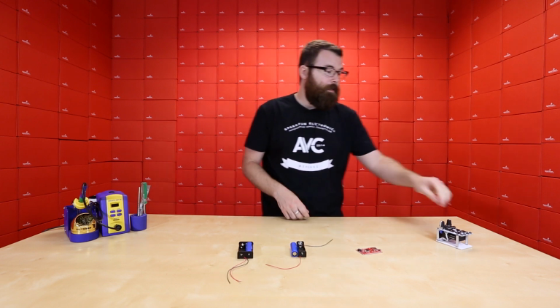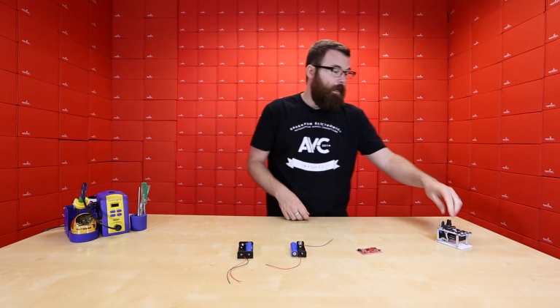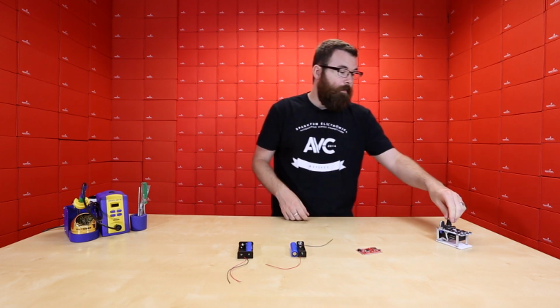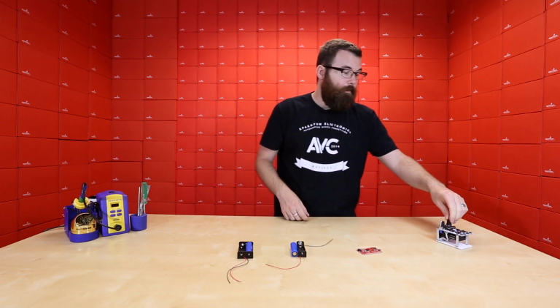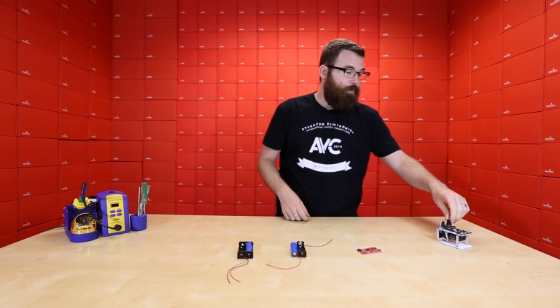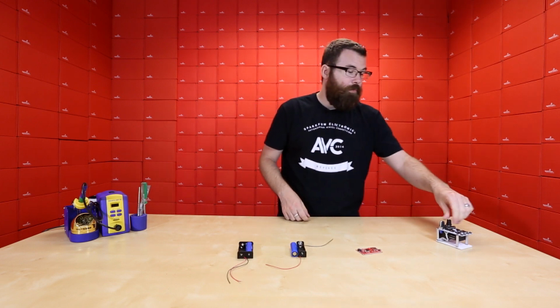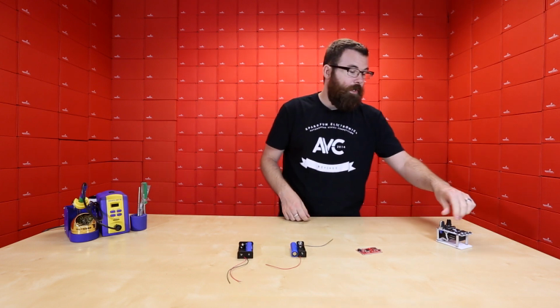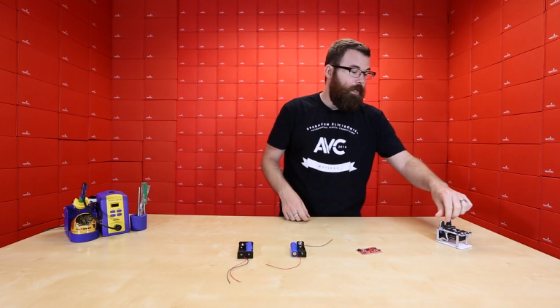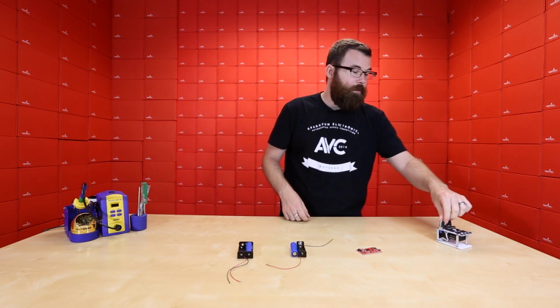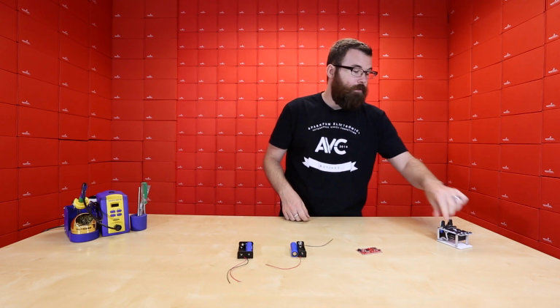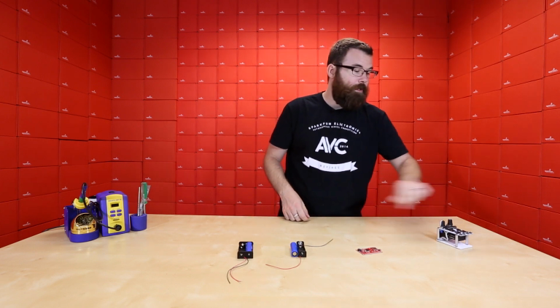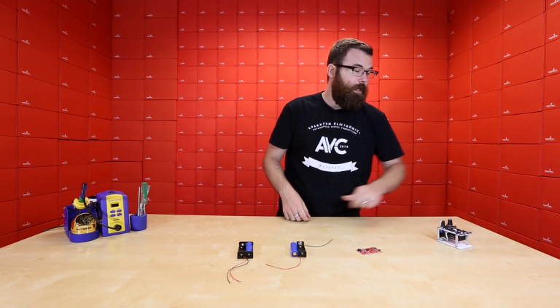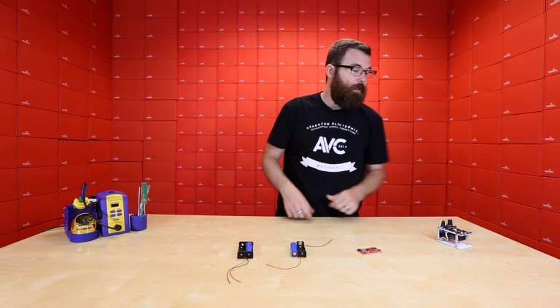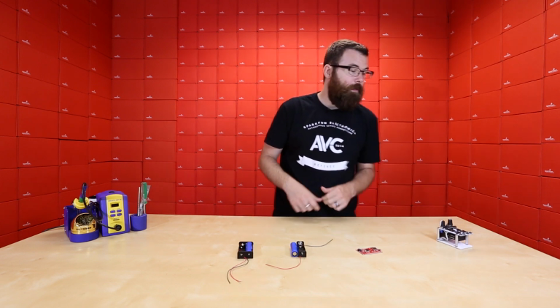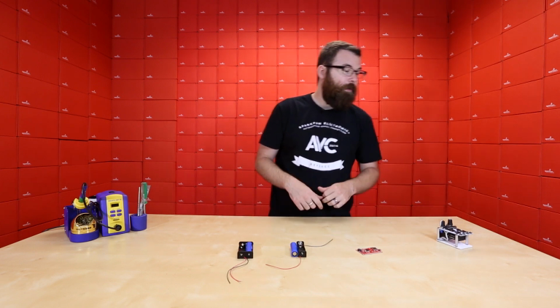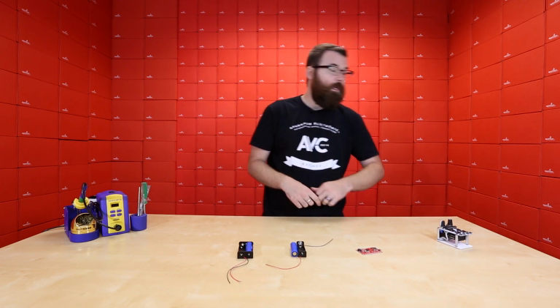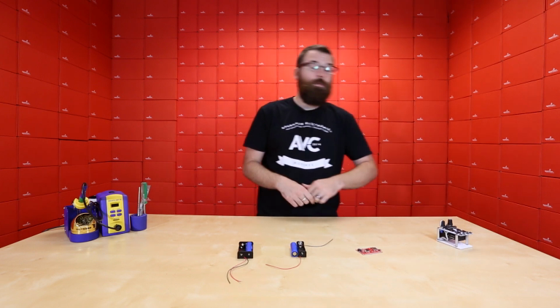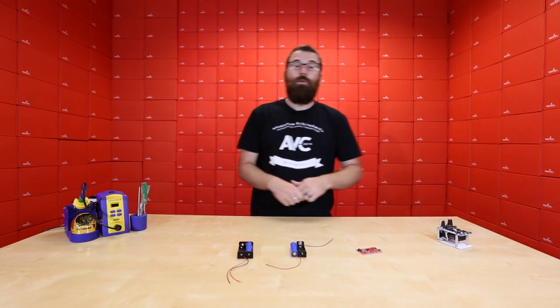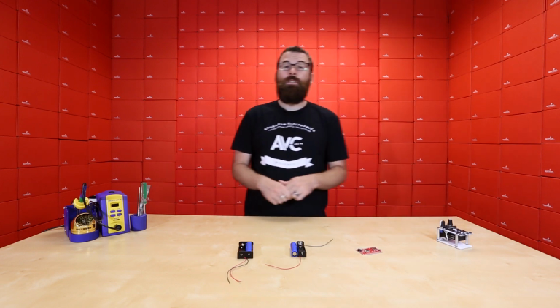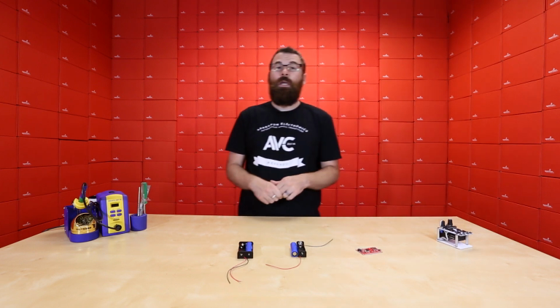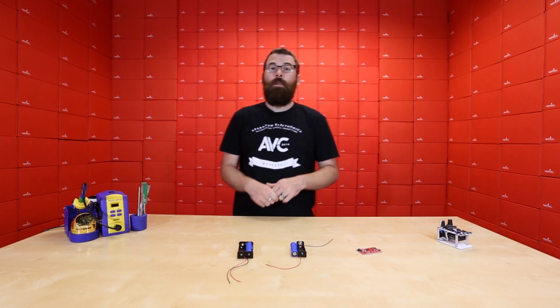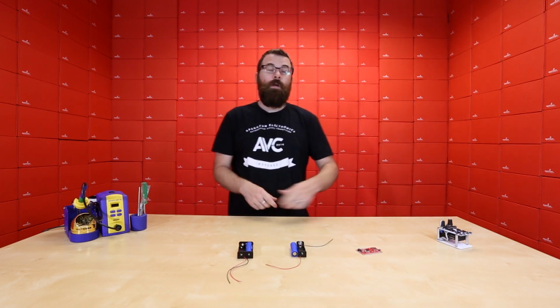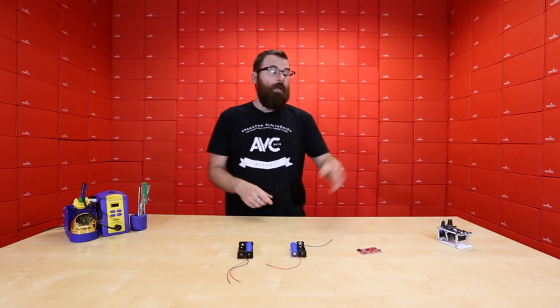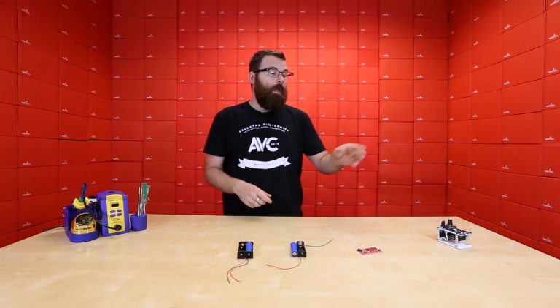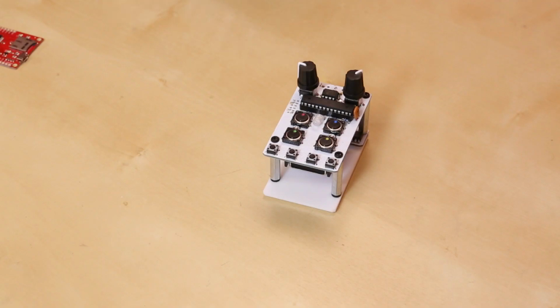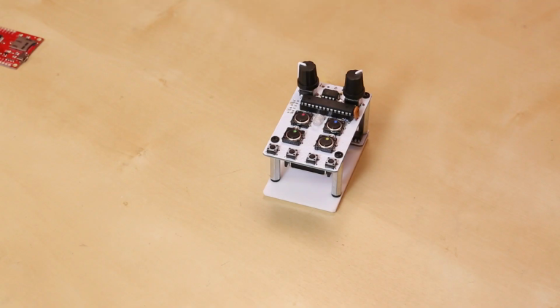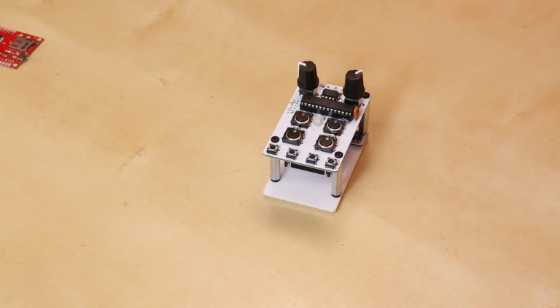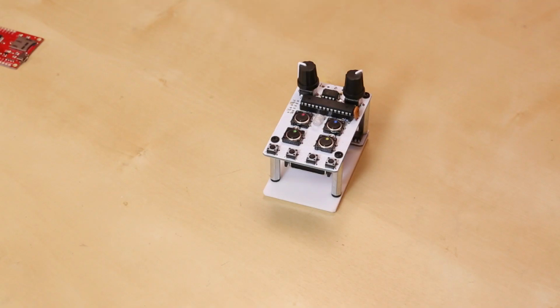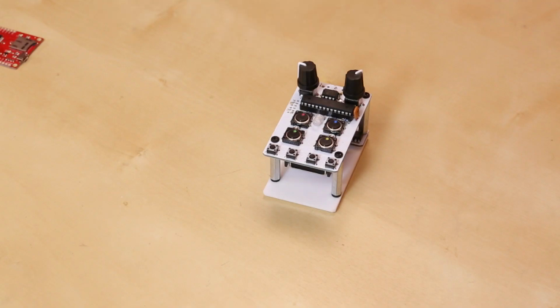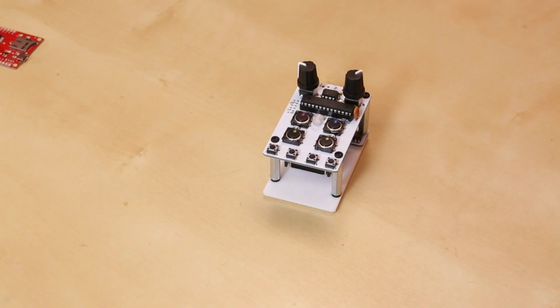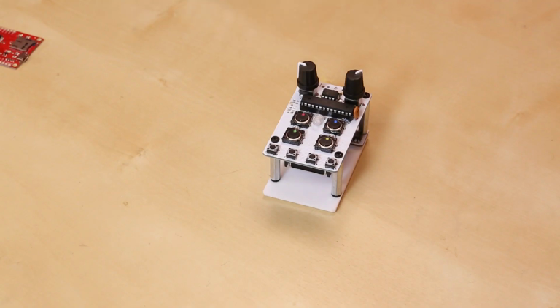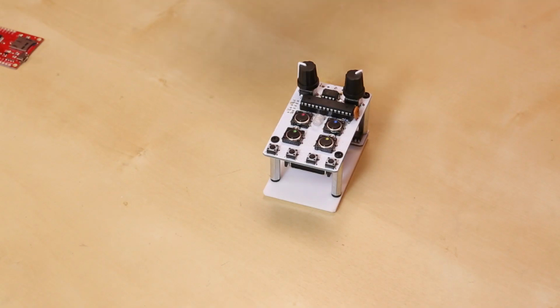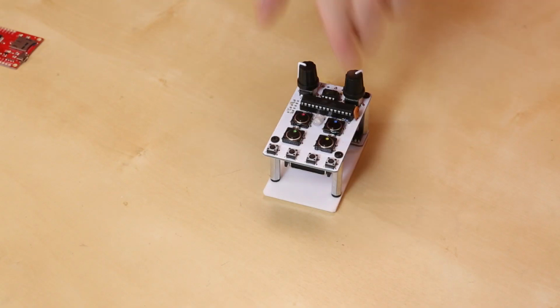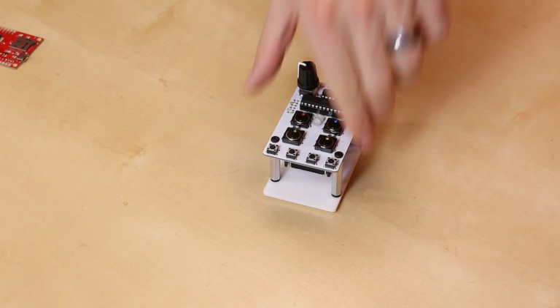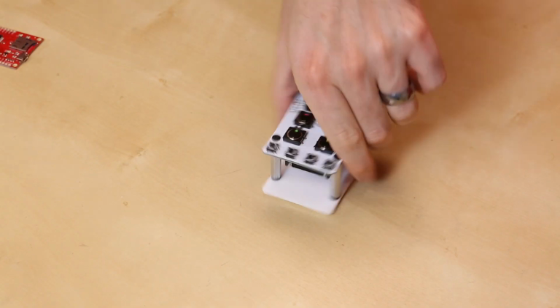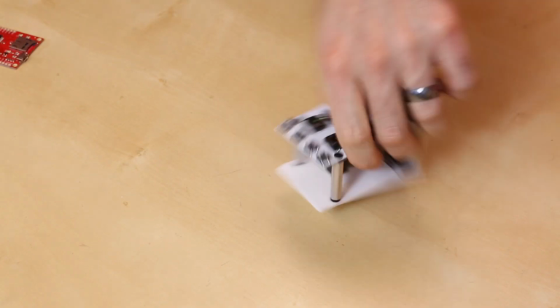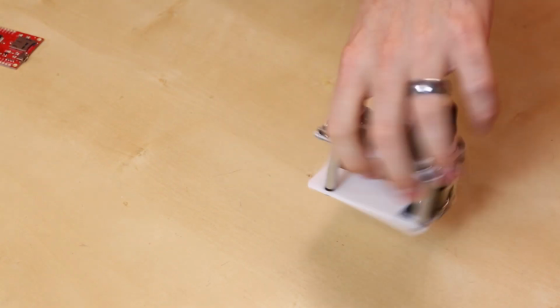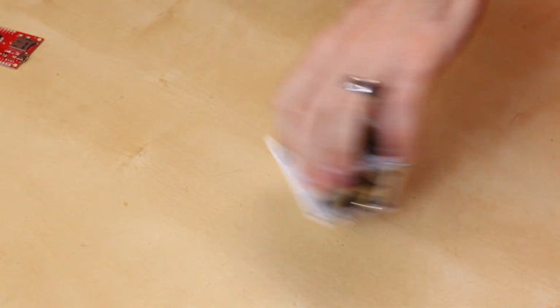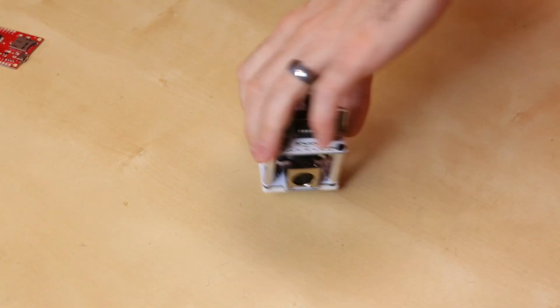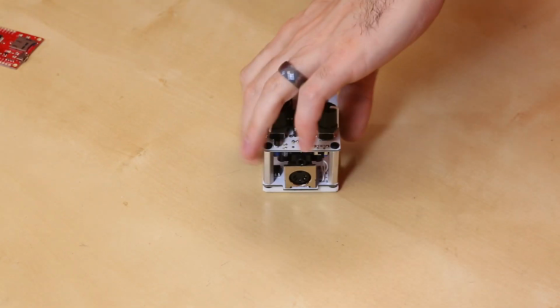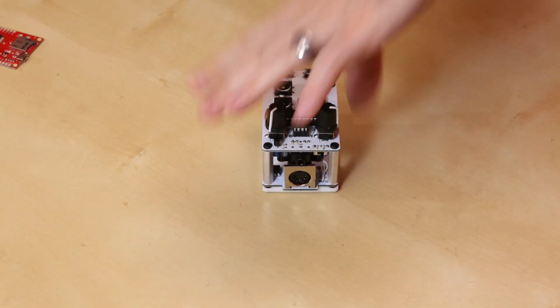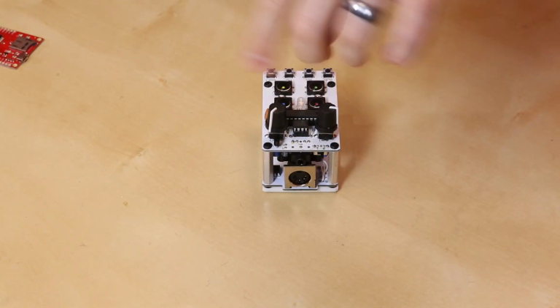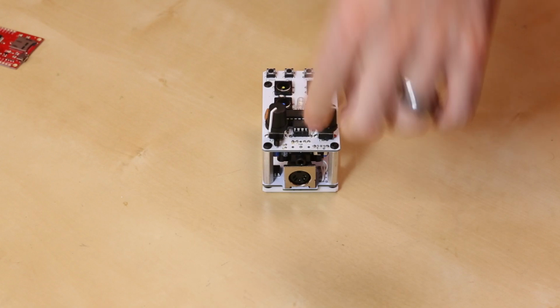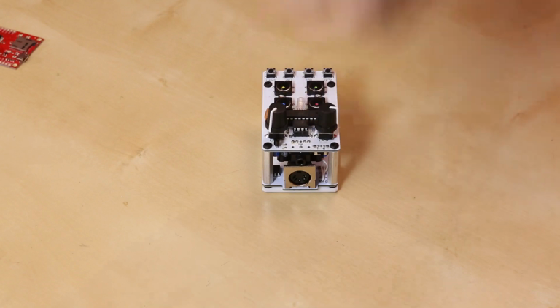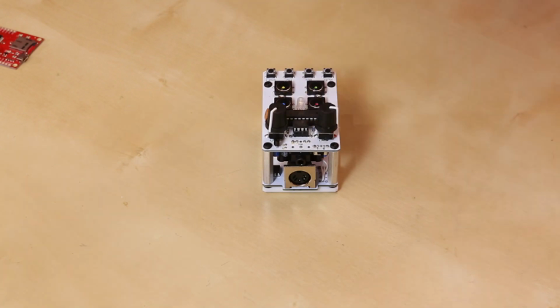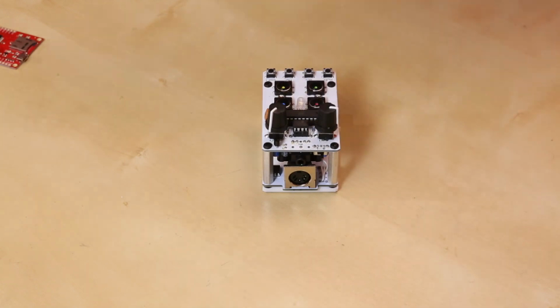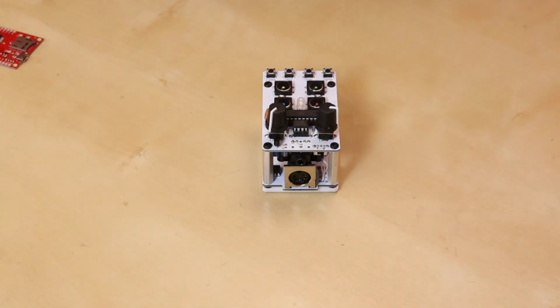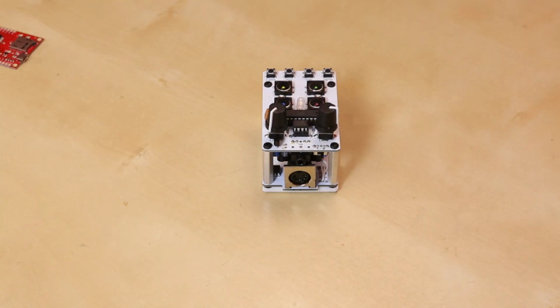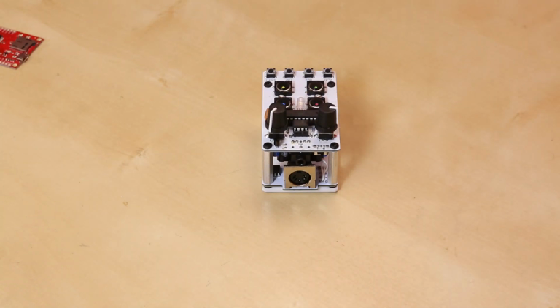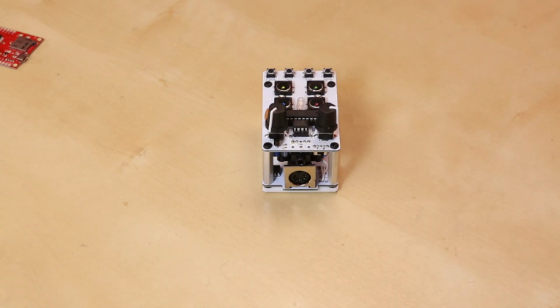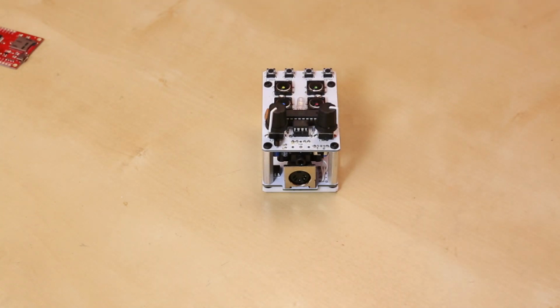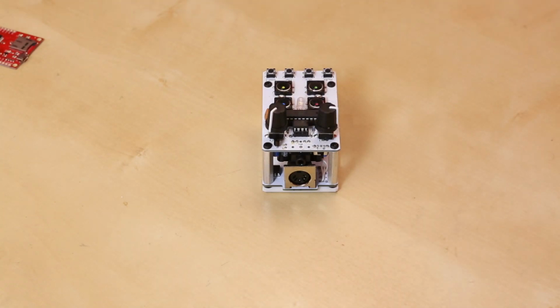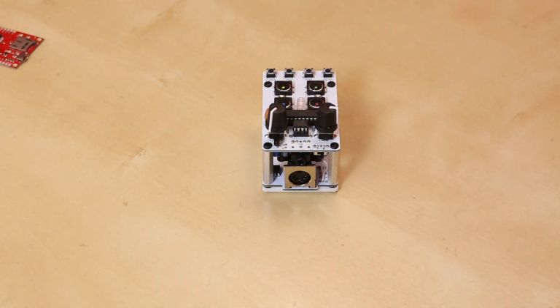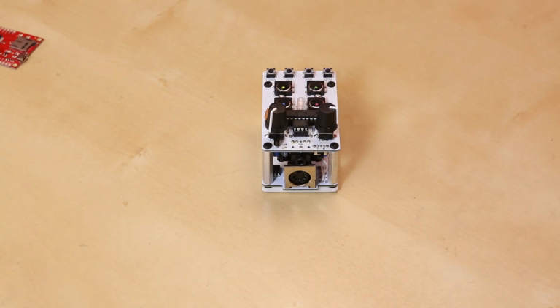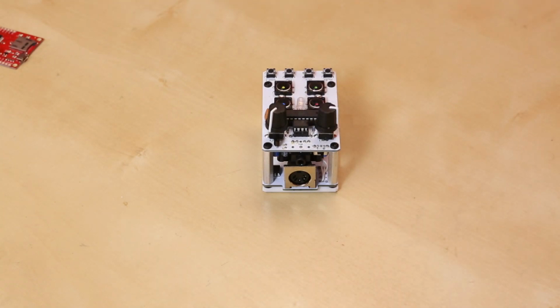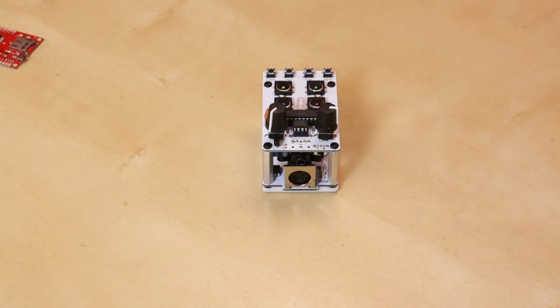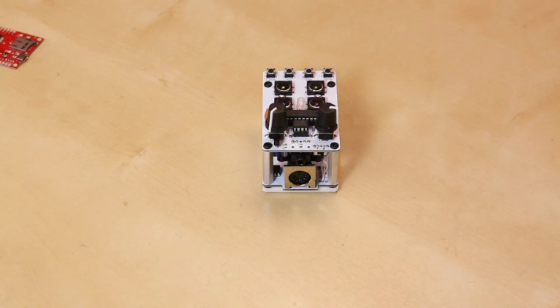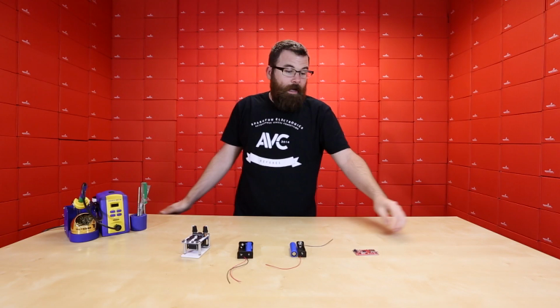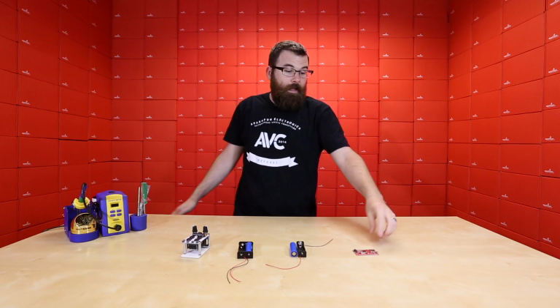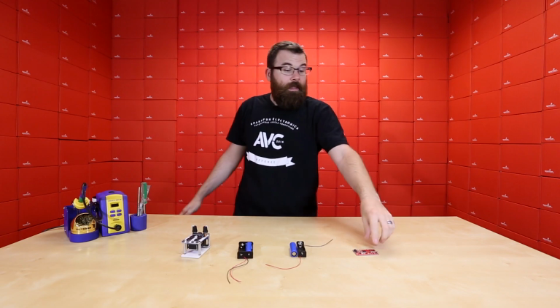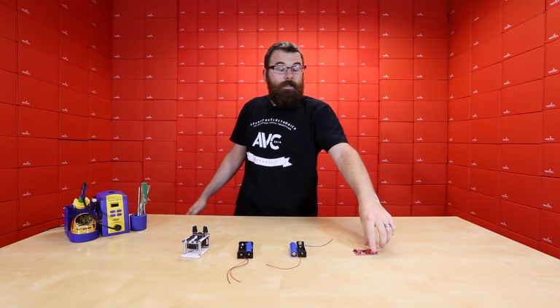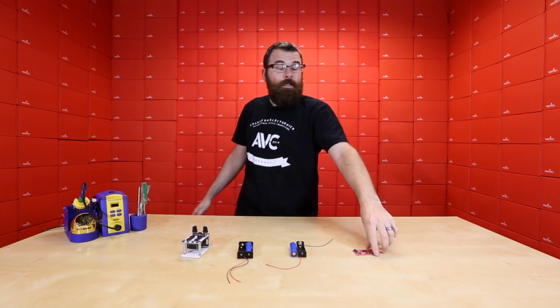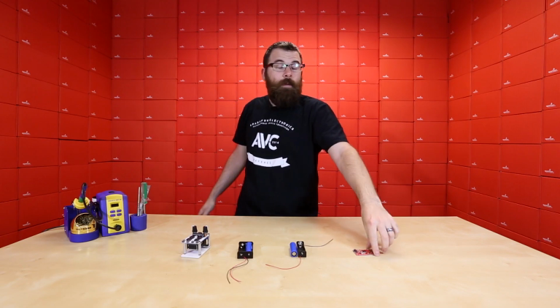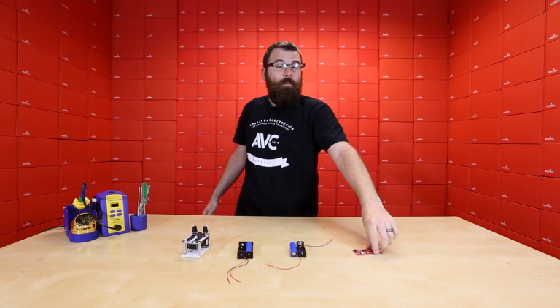It's a pretty interesting little kit to put together, and this is the new version with the MIDI jack on the back.